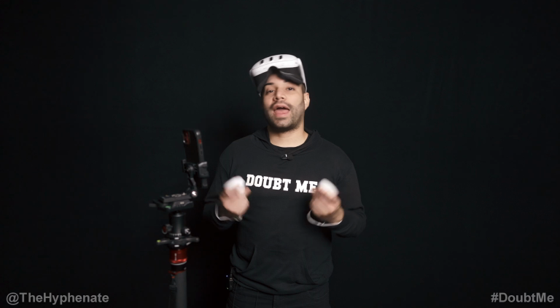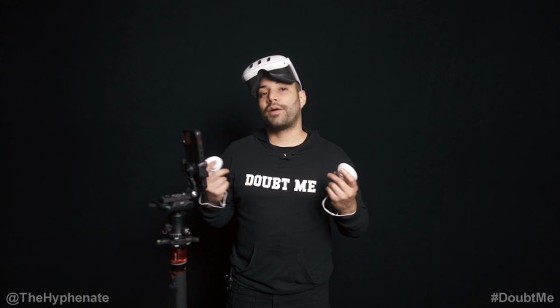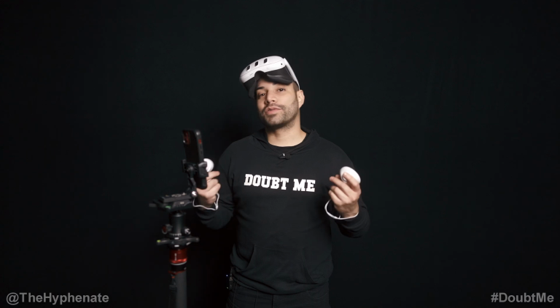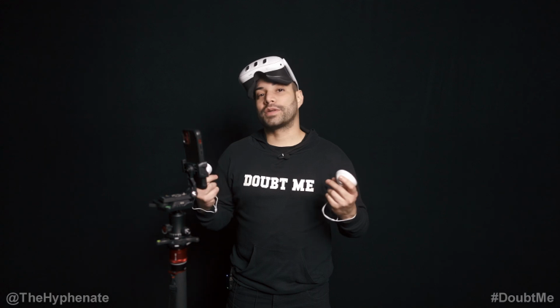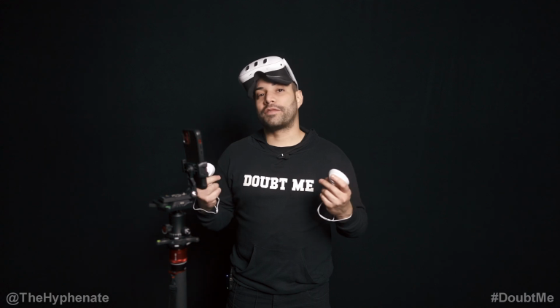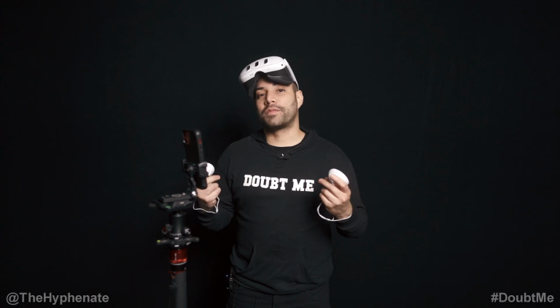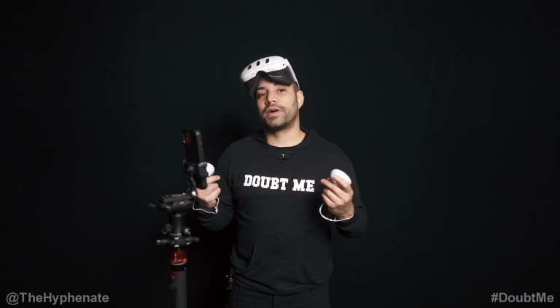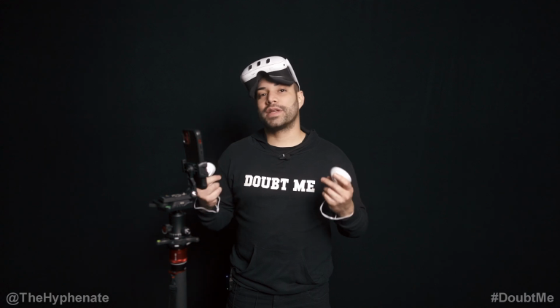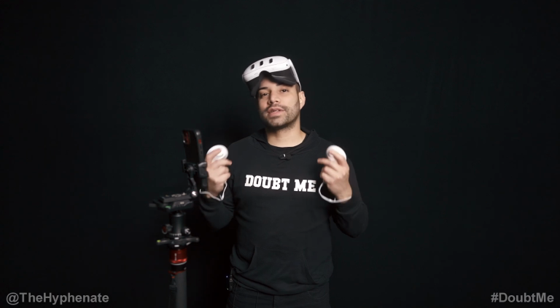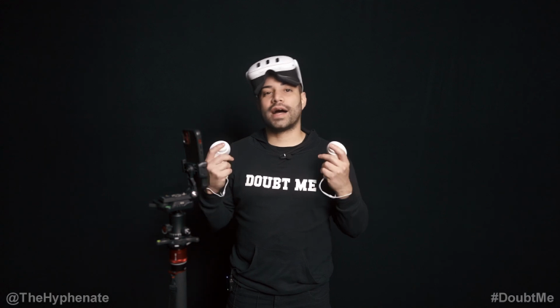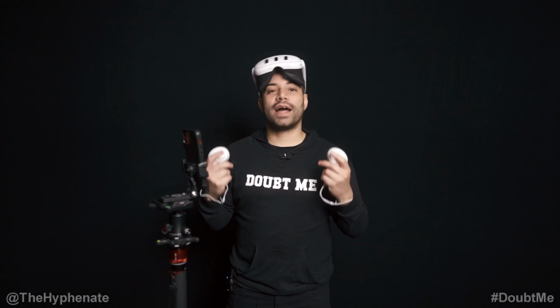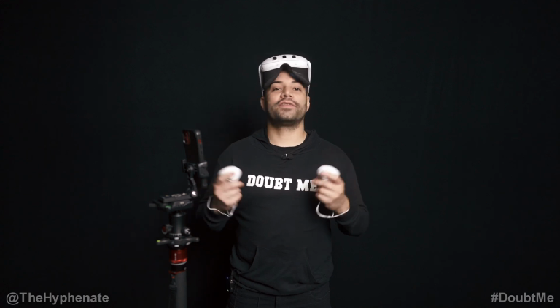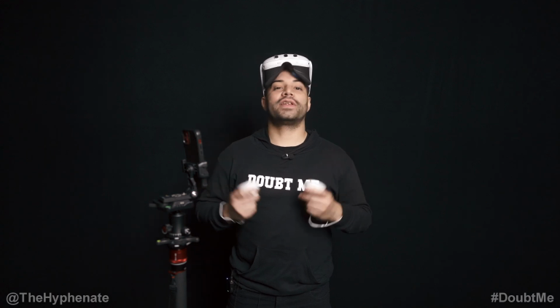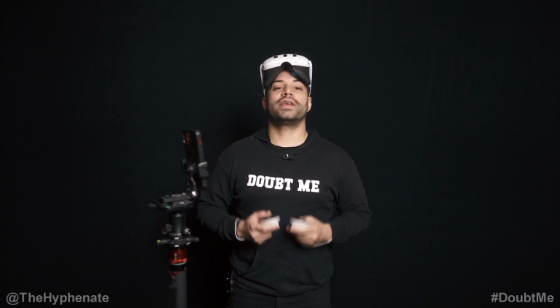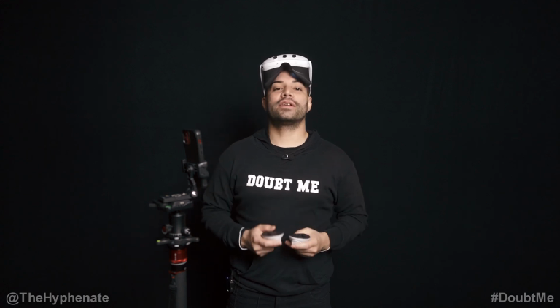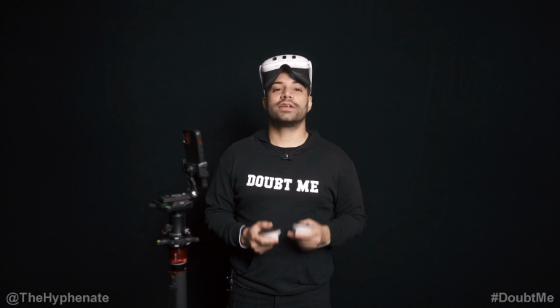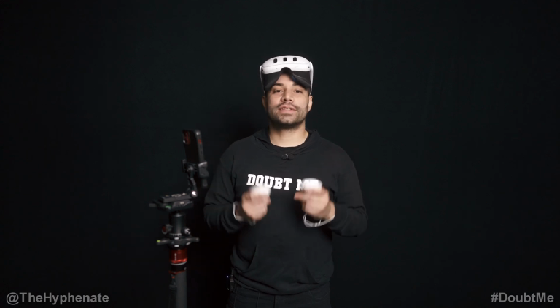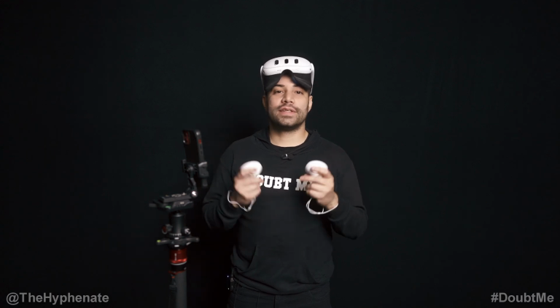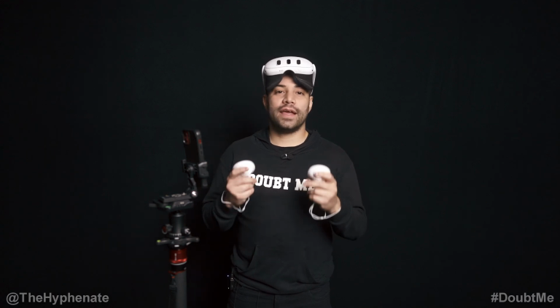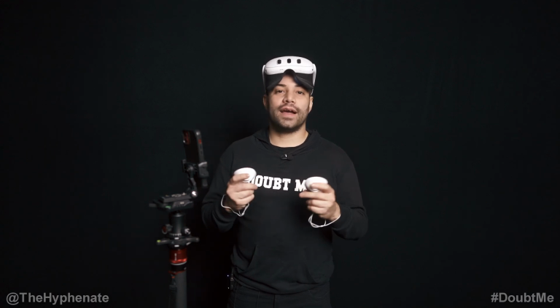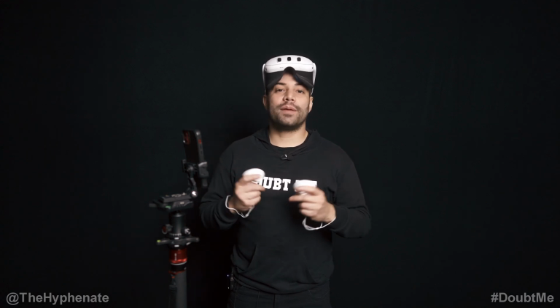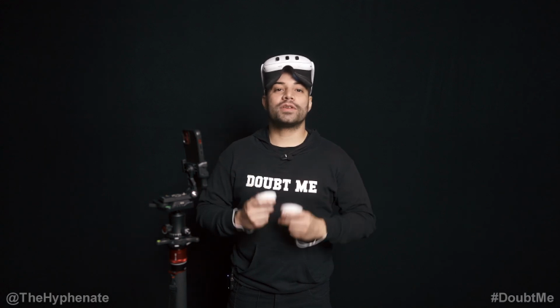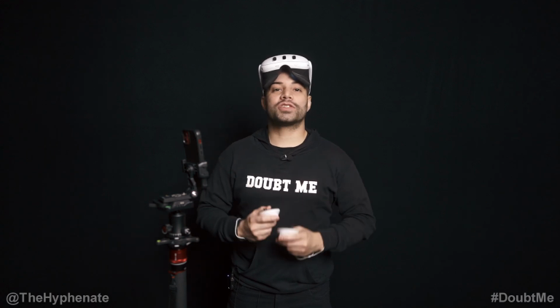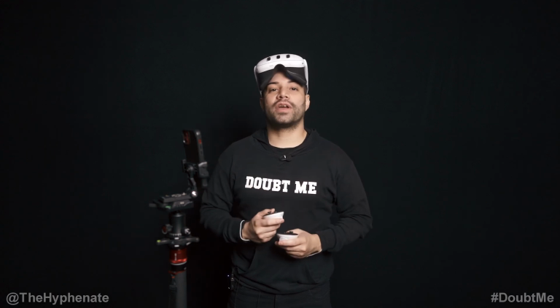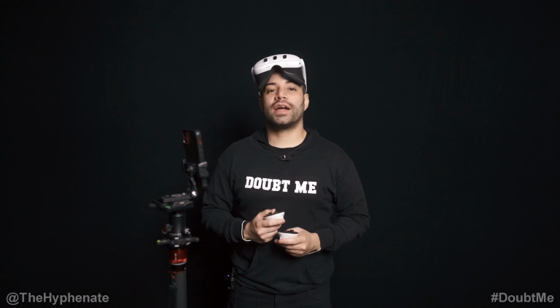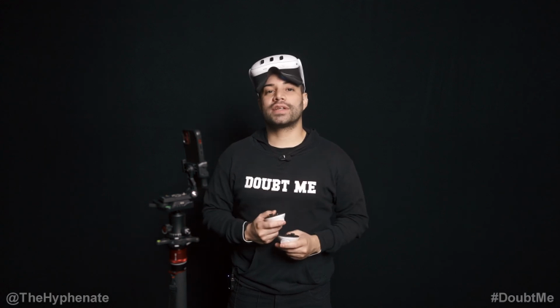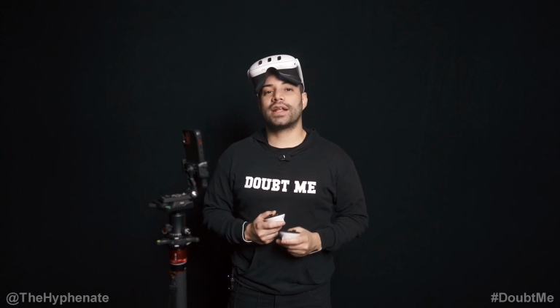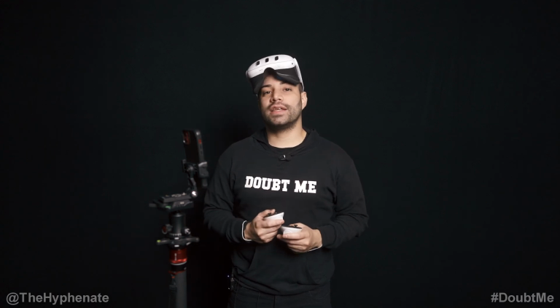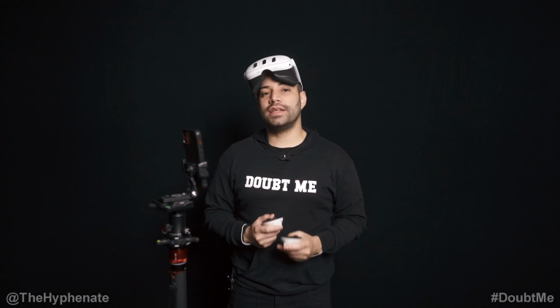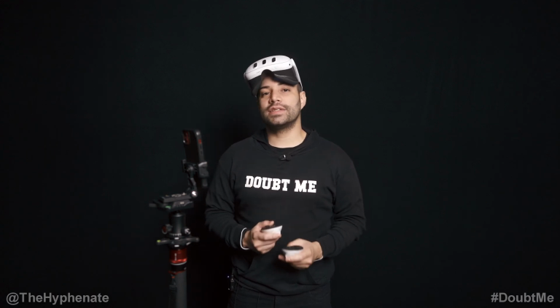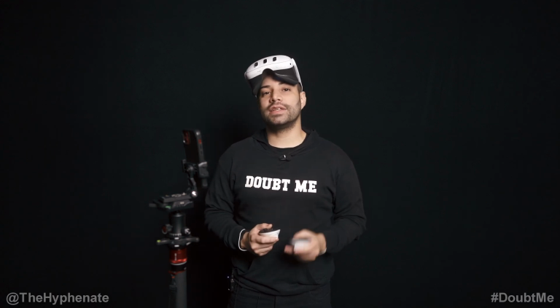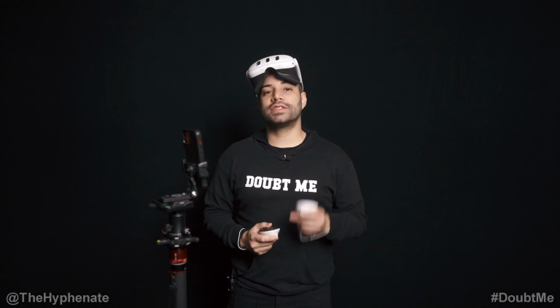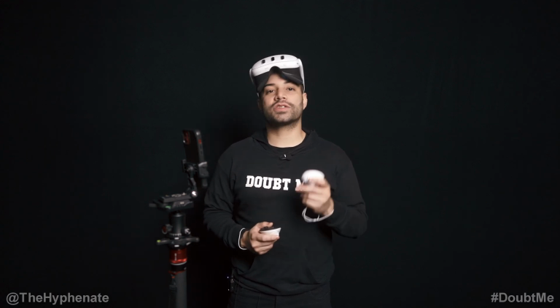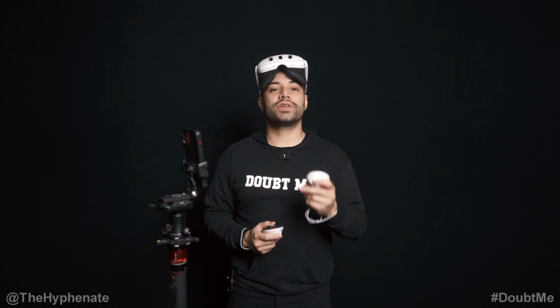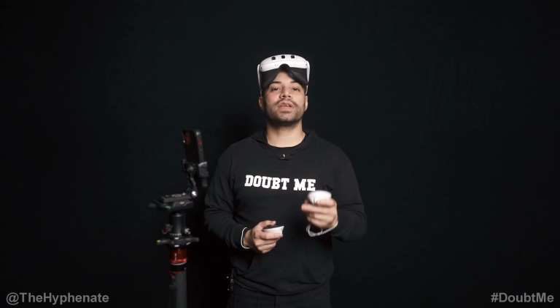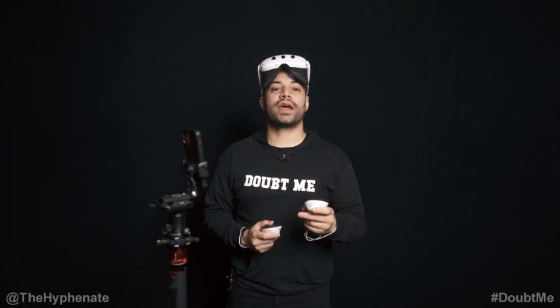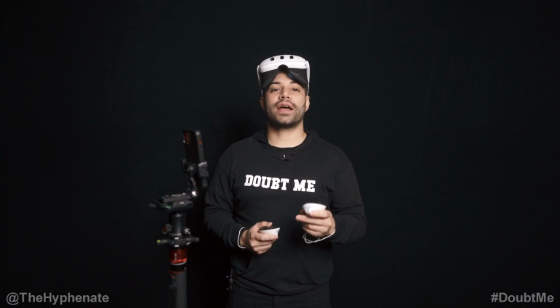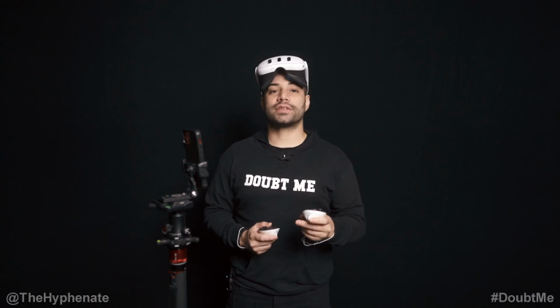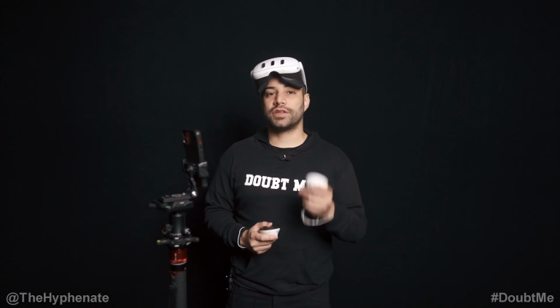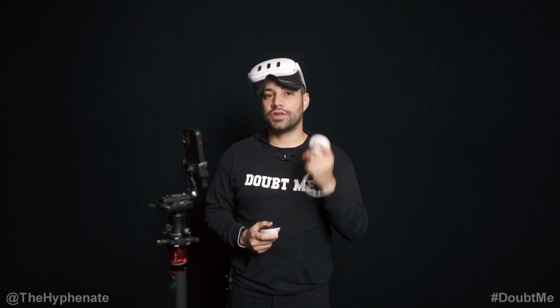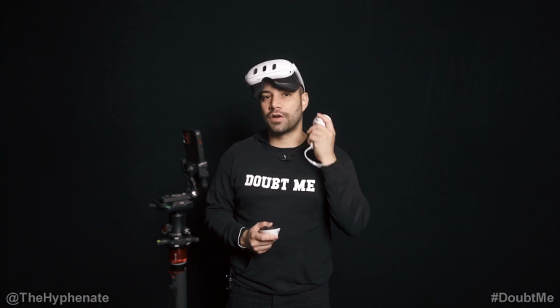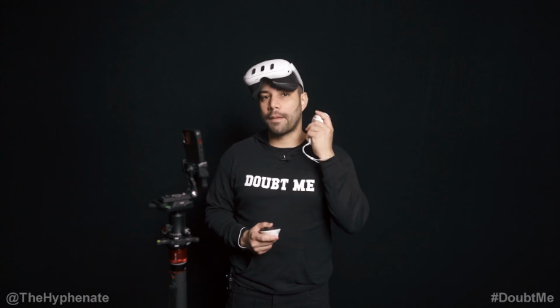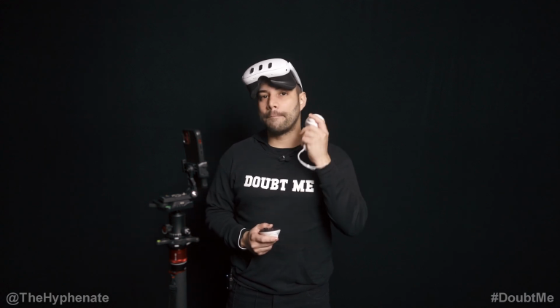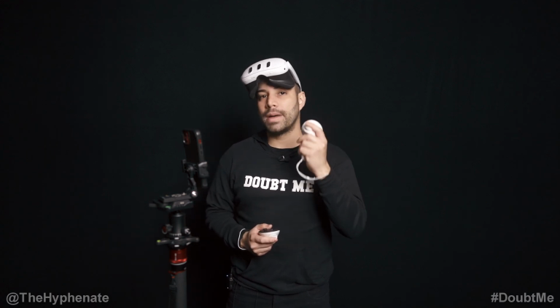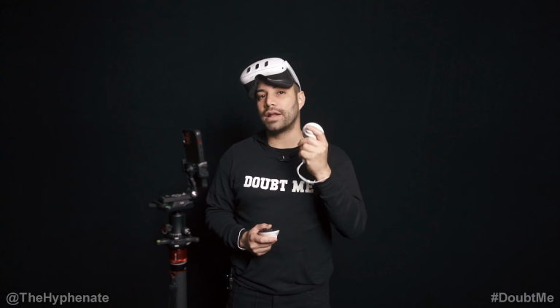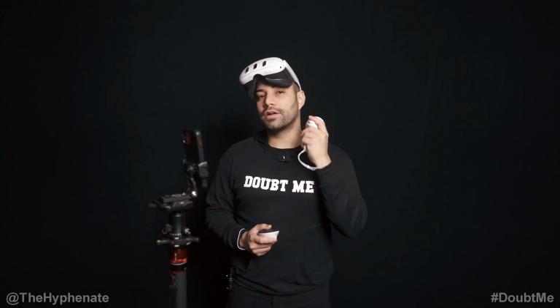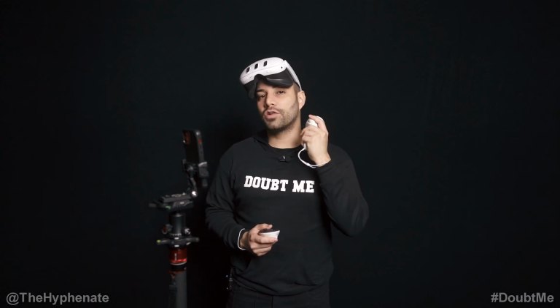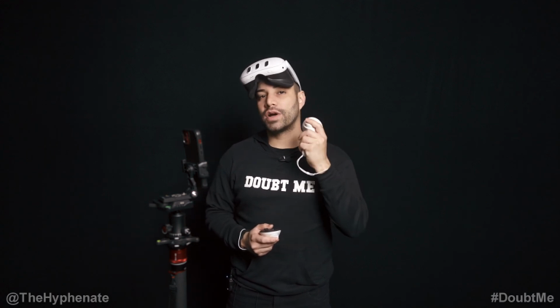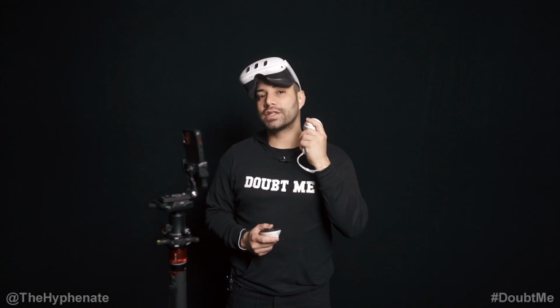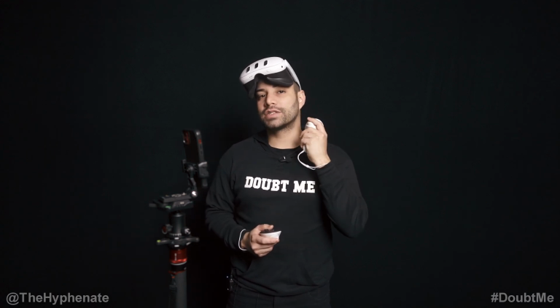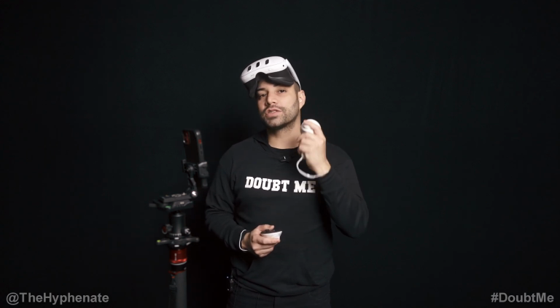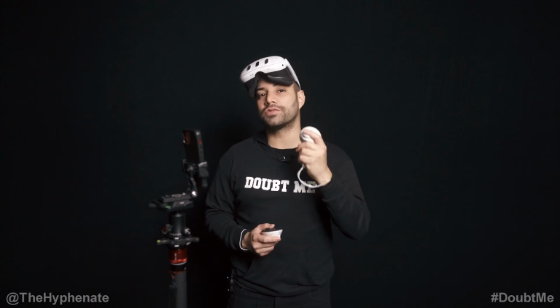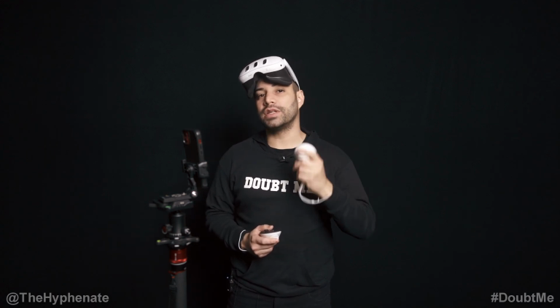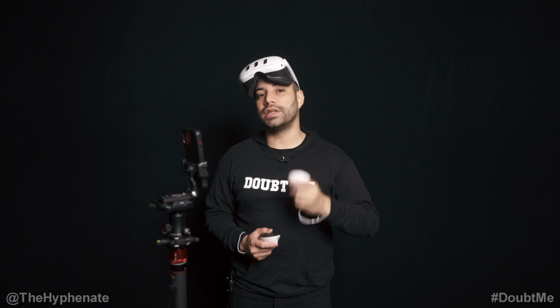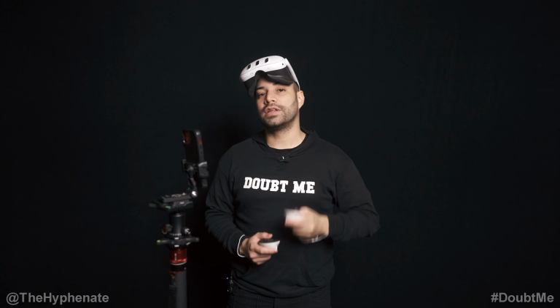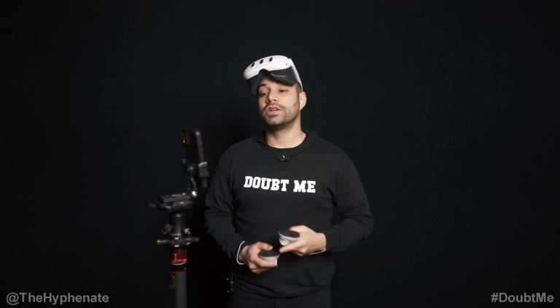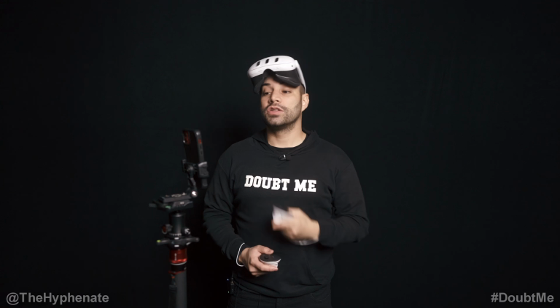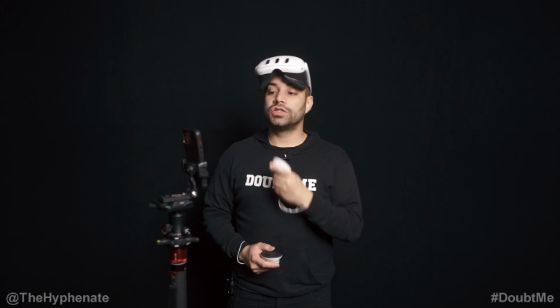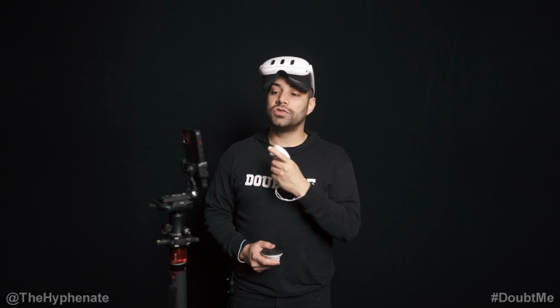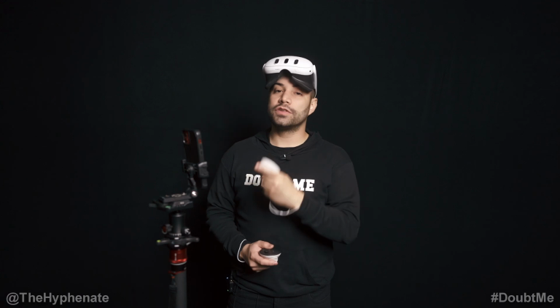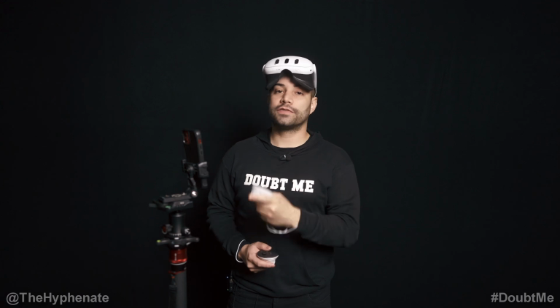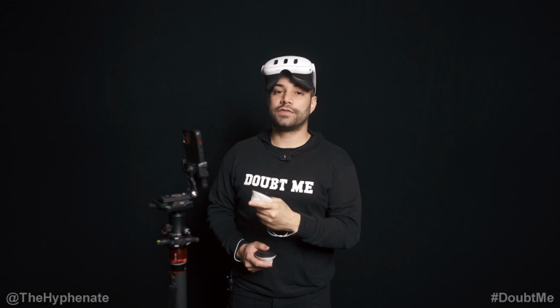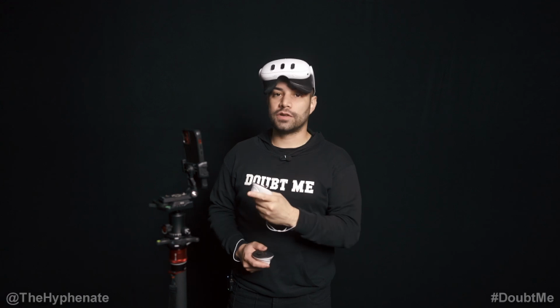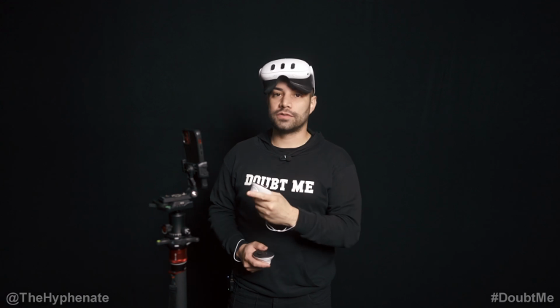Hey, what's up everybody, it's the Hyphenit here and today I'm going to show you guys how to easily screencast your MetaQuest 3 to your phone.